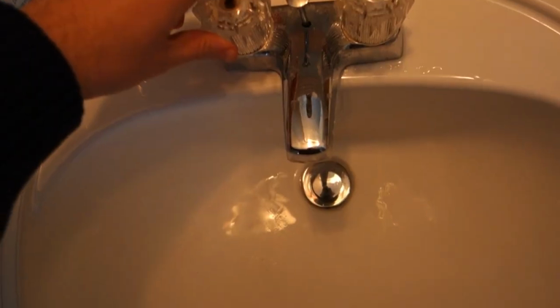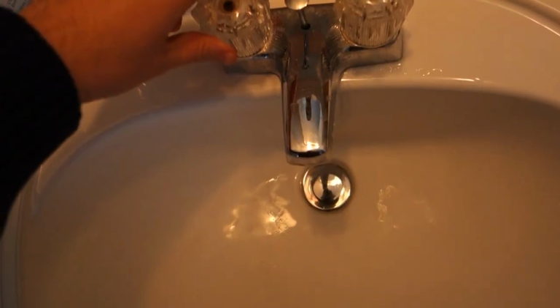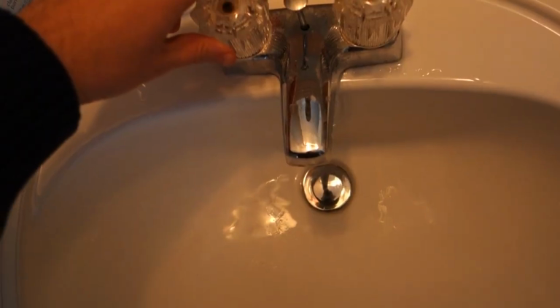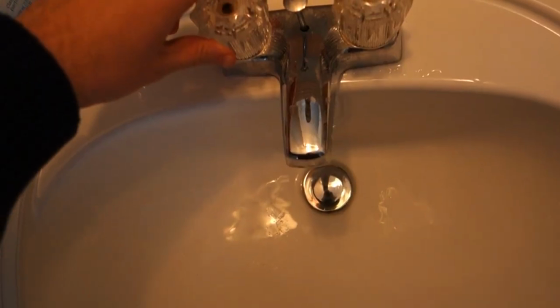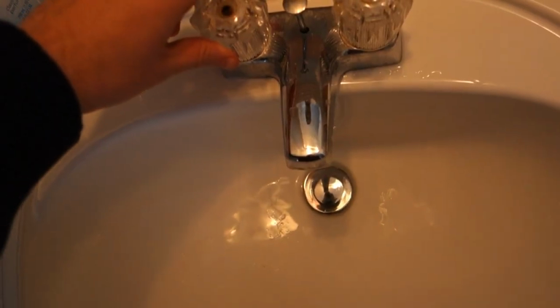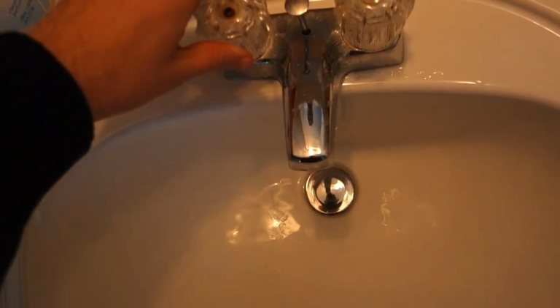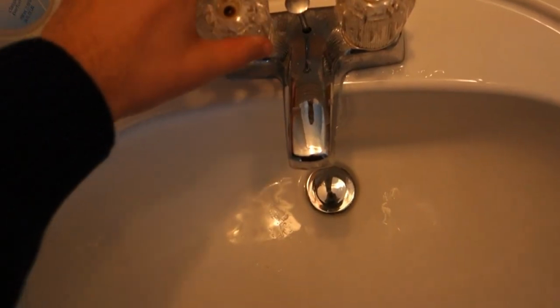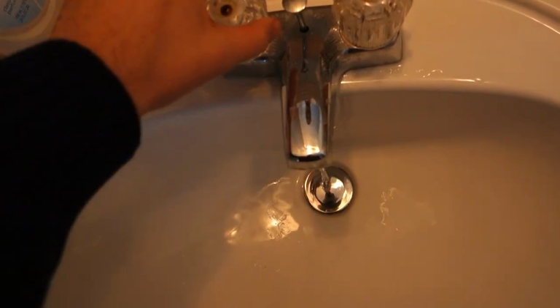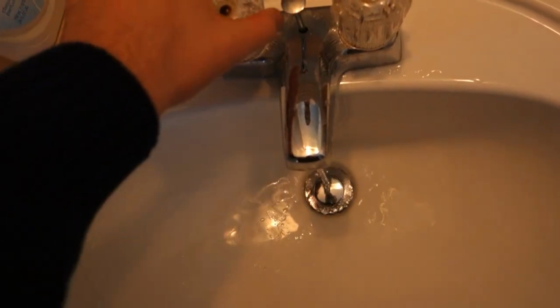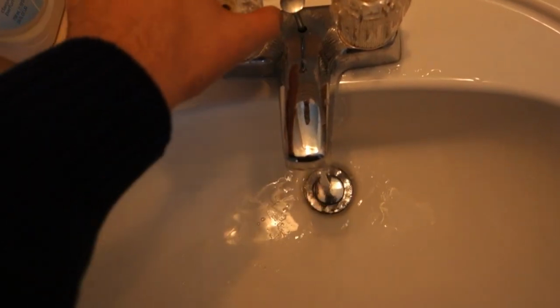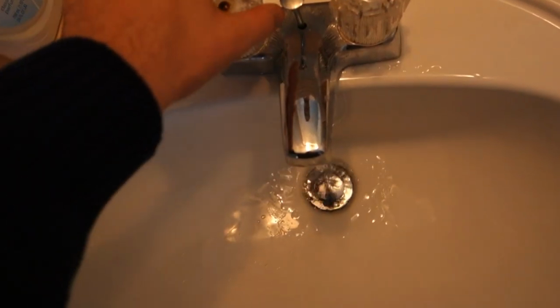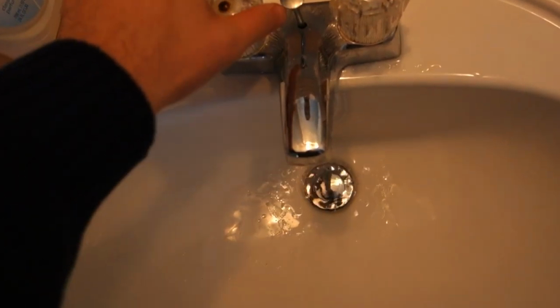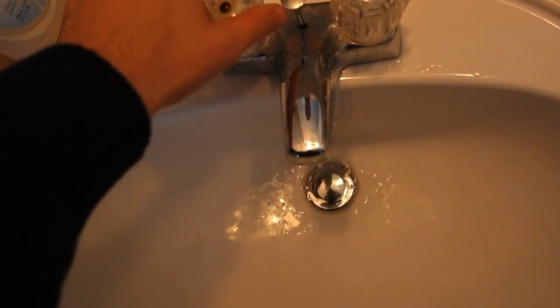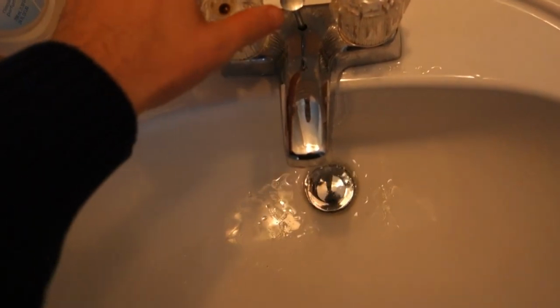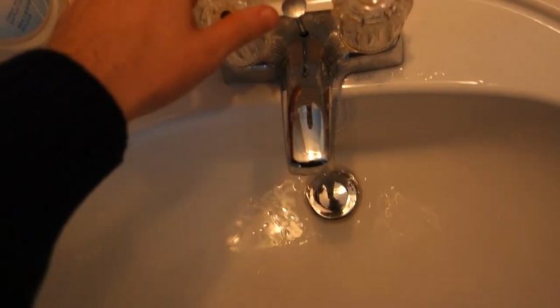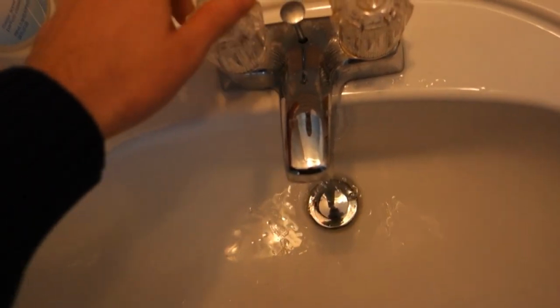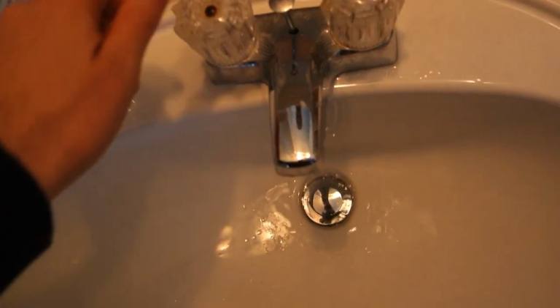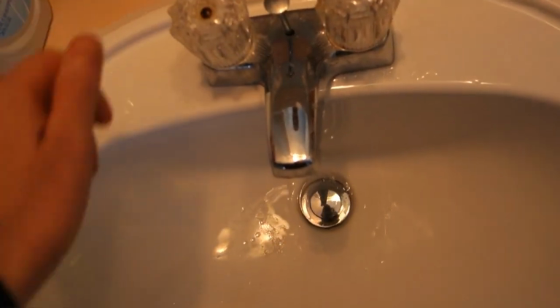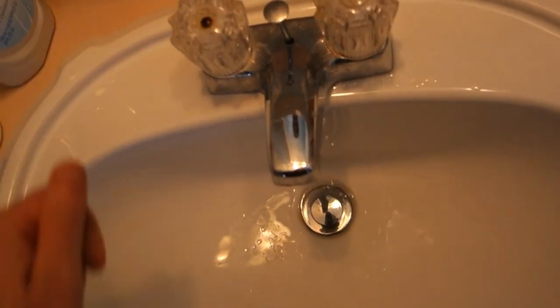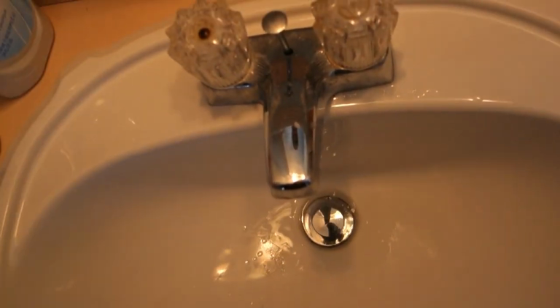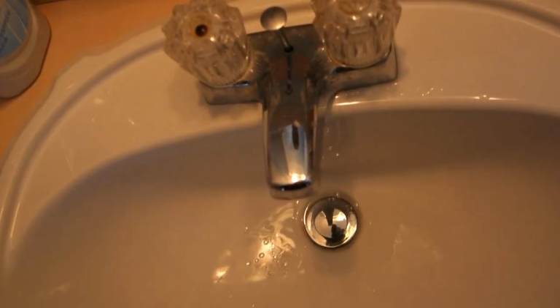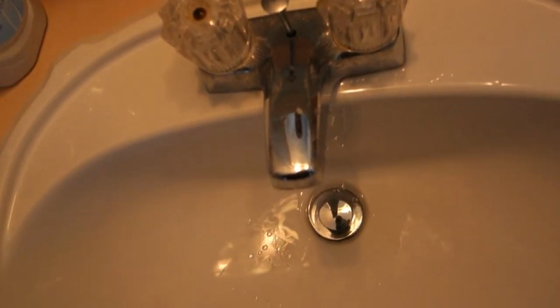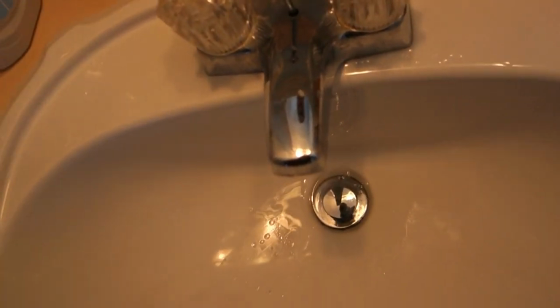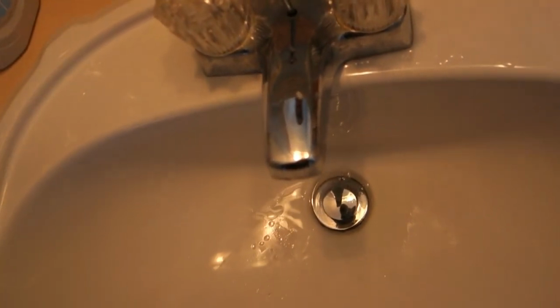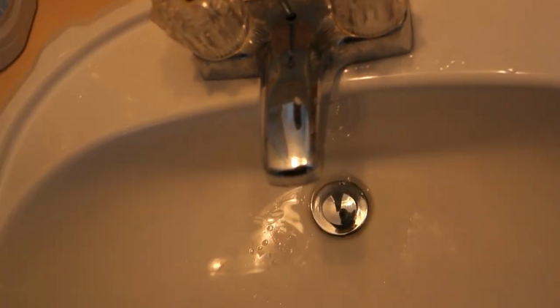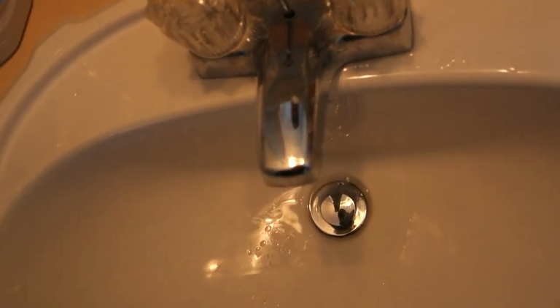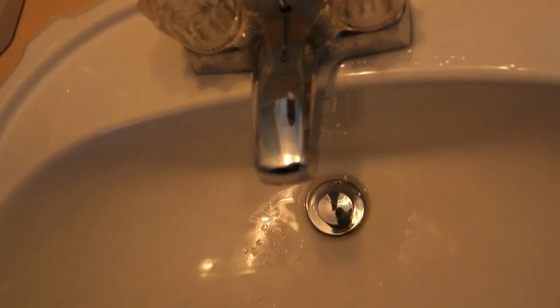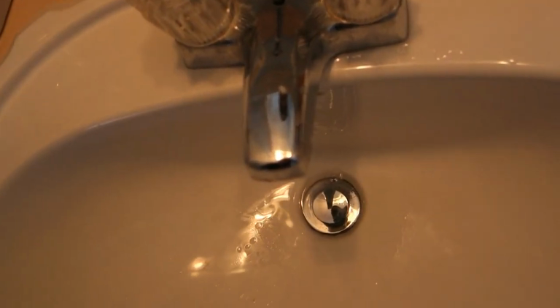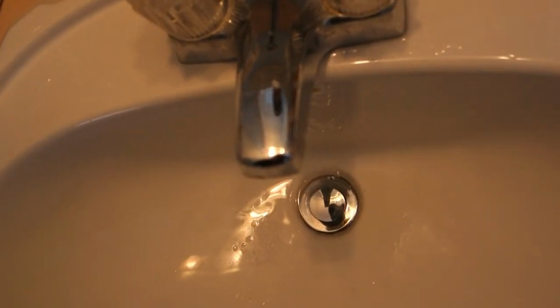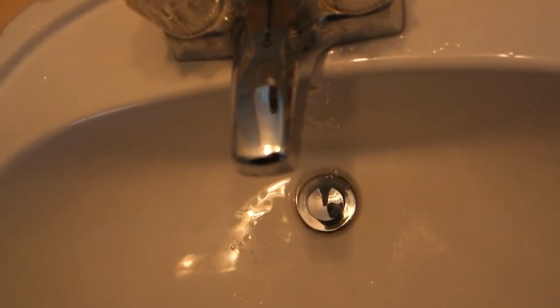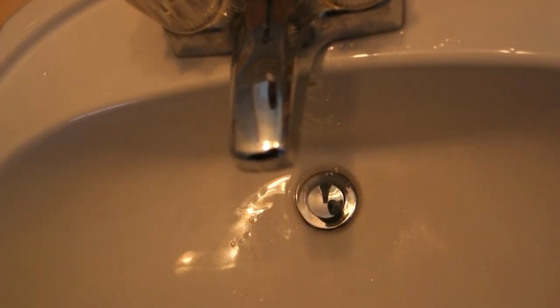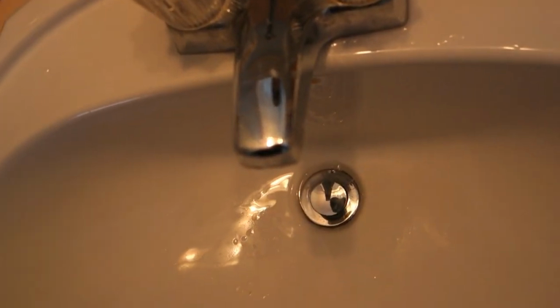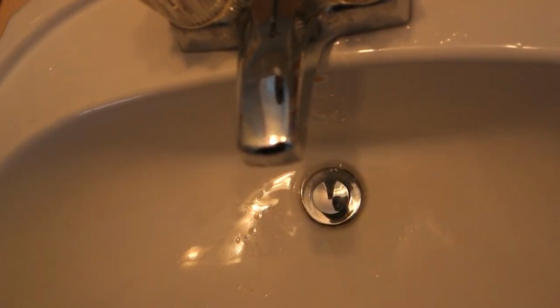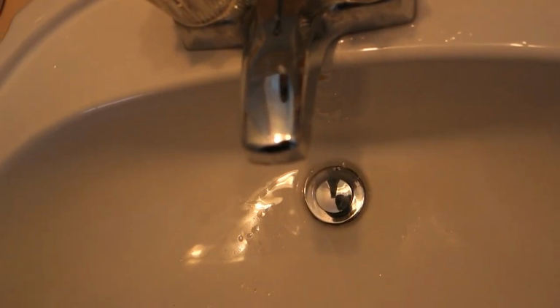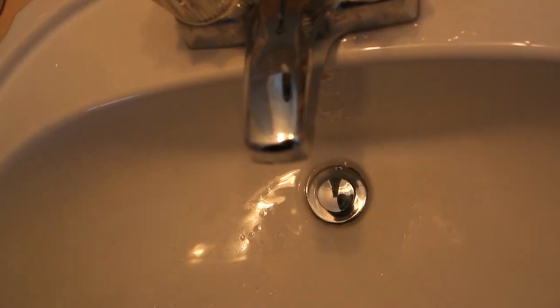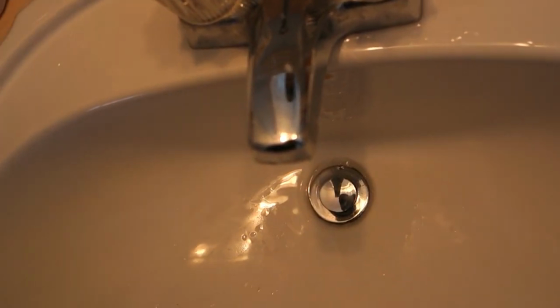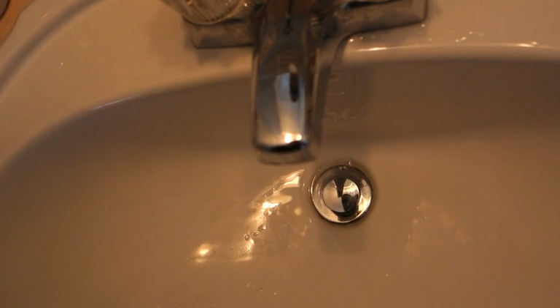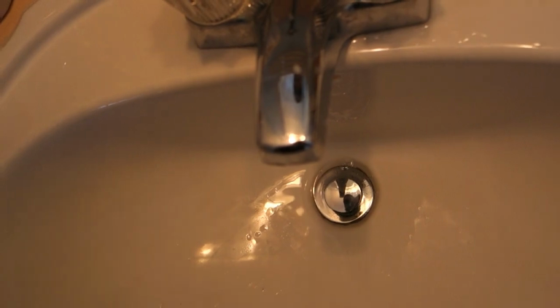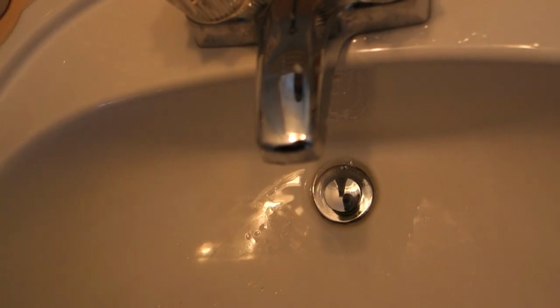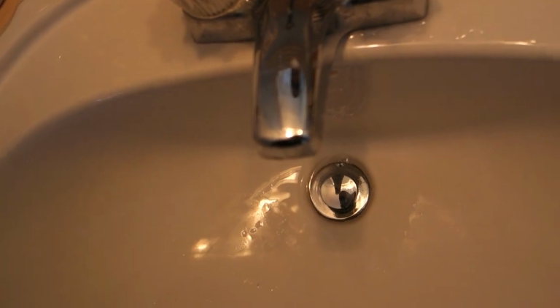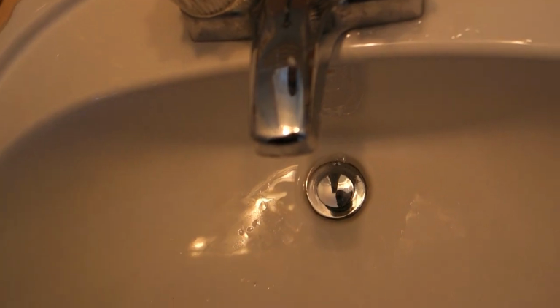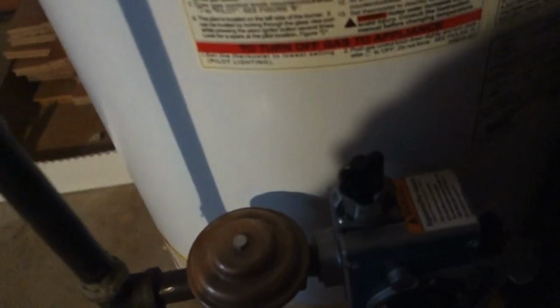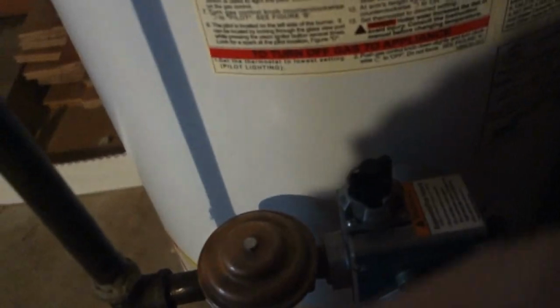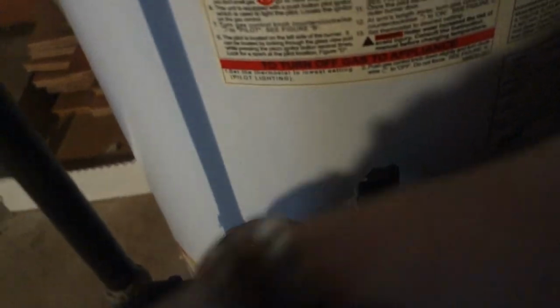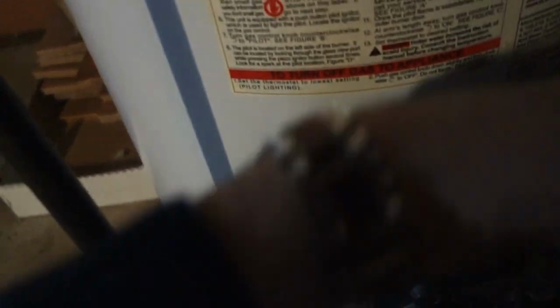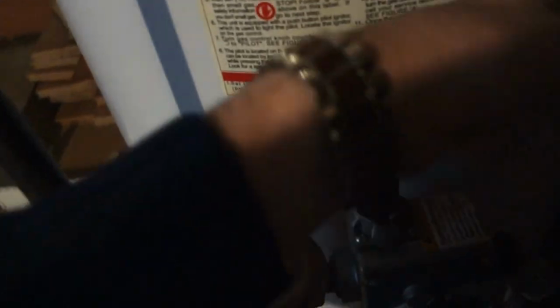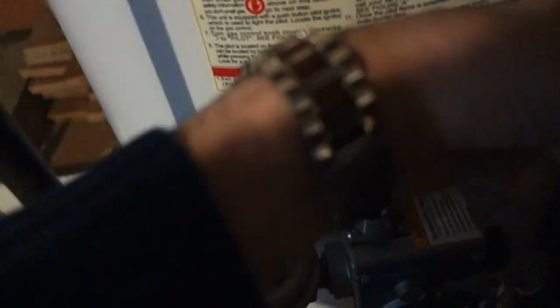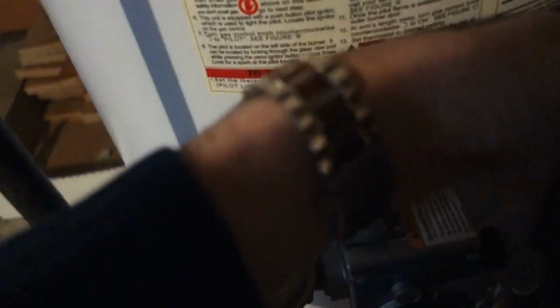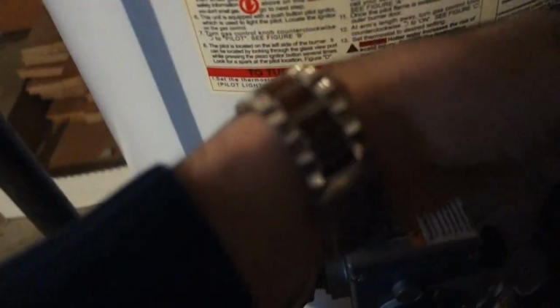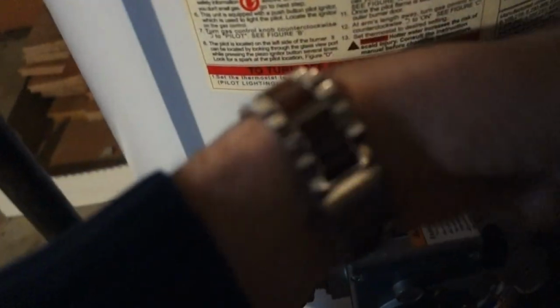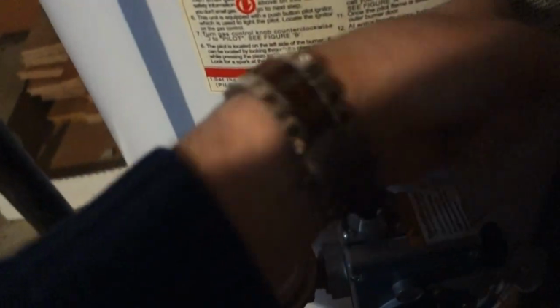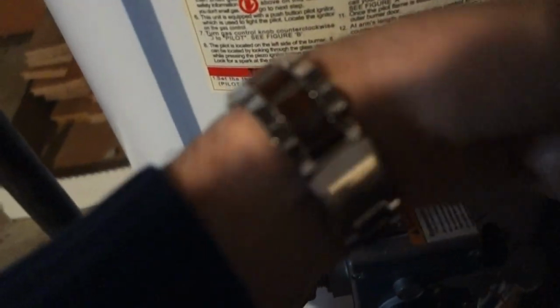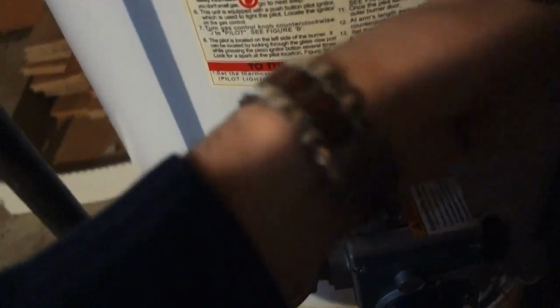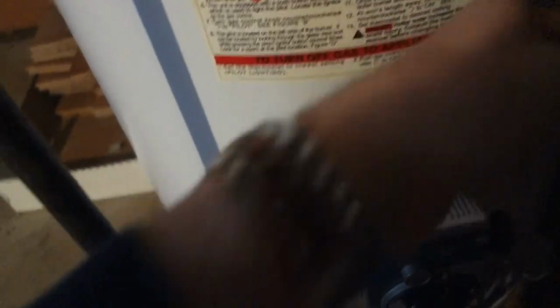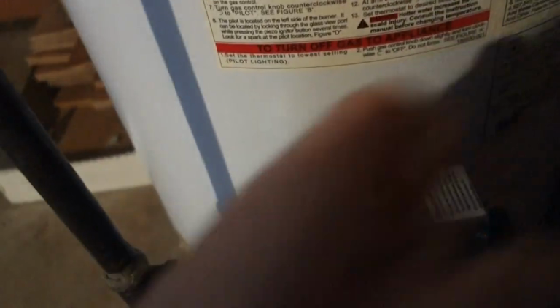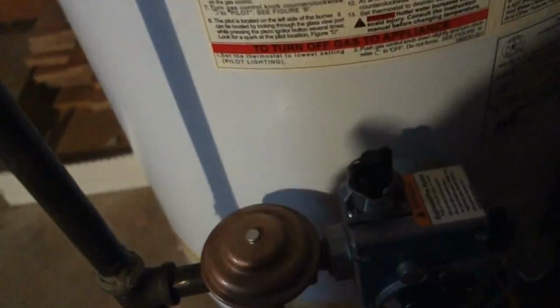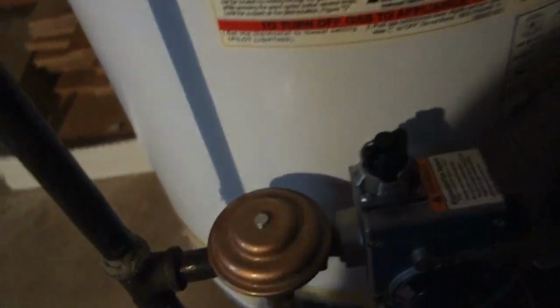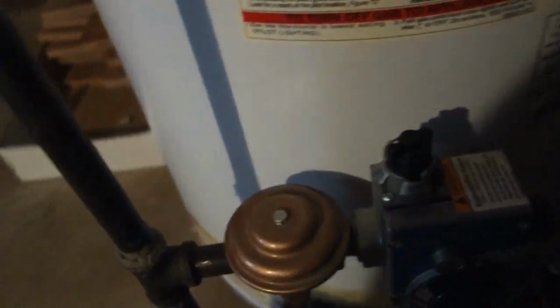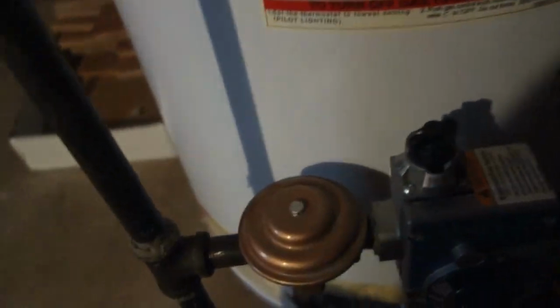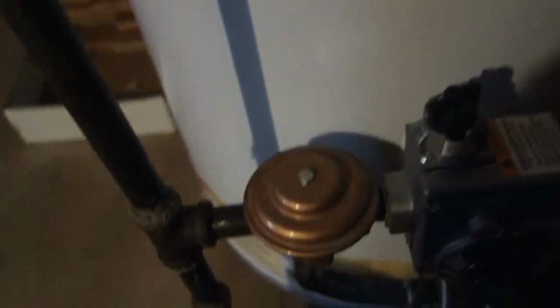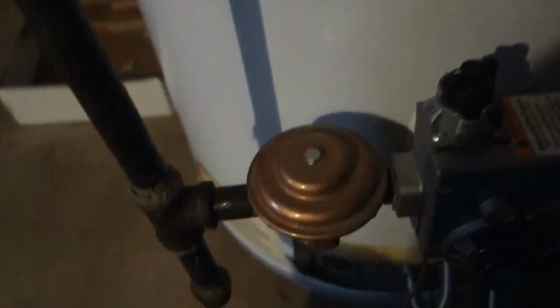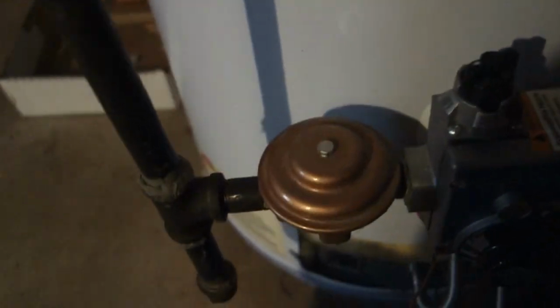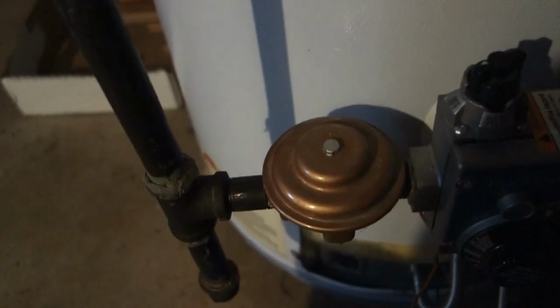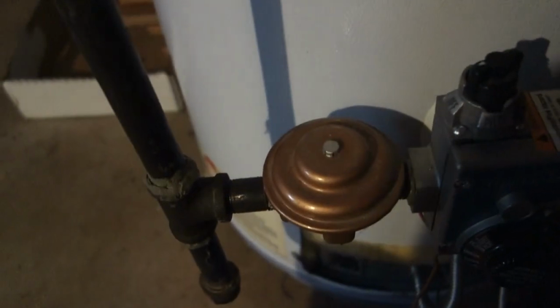Next thing, turn on your hot water. Let any water drain out of there. There's probably still a little bit of water left in this bad boy.